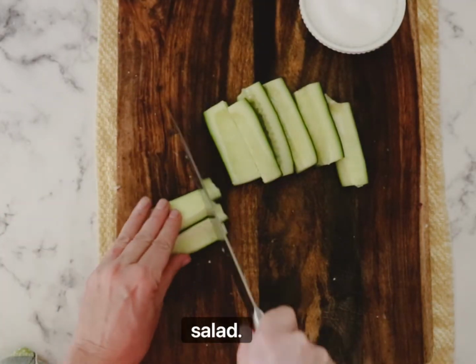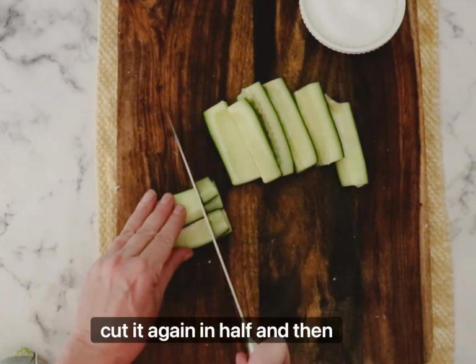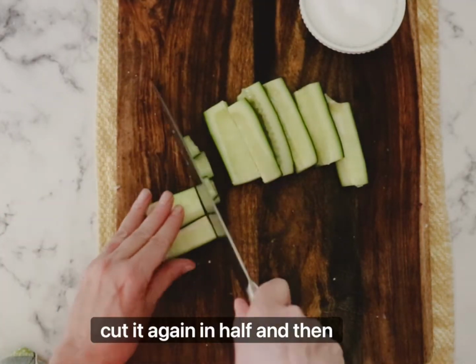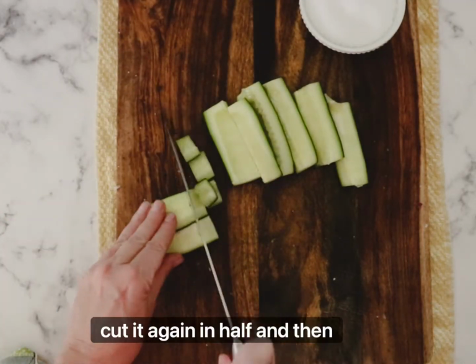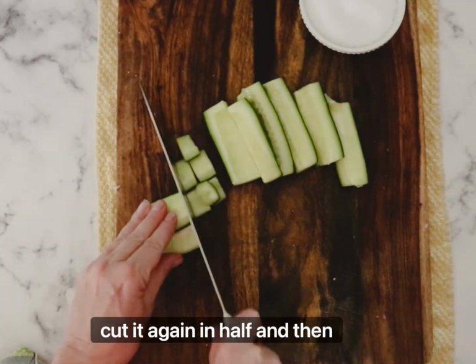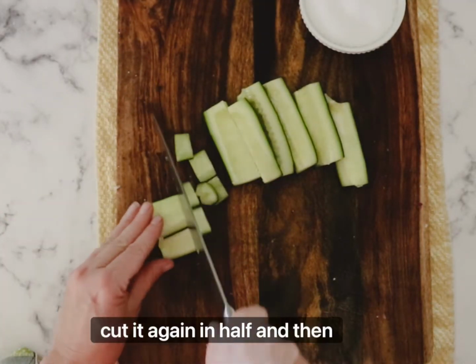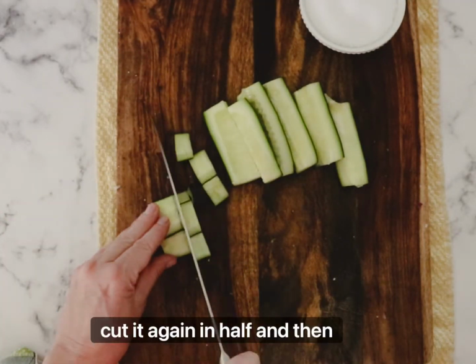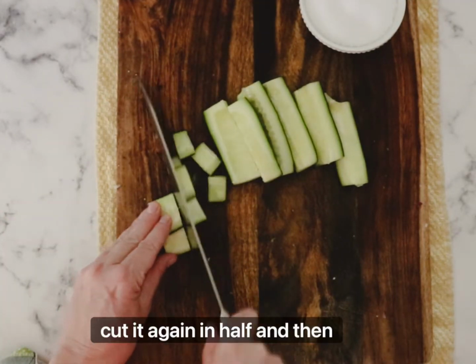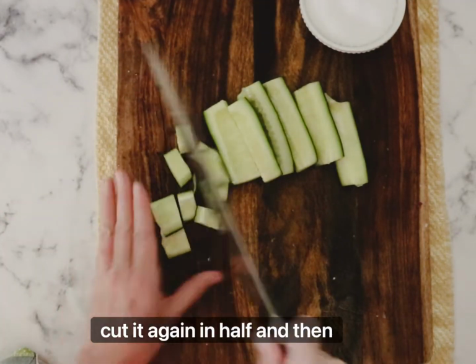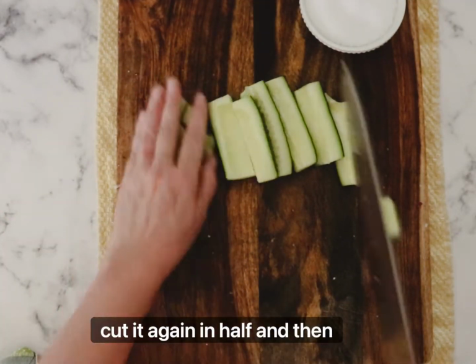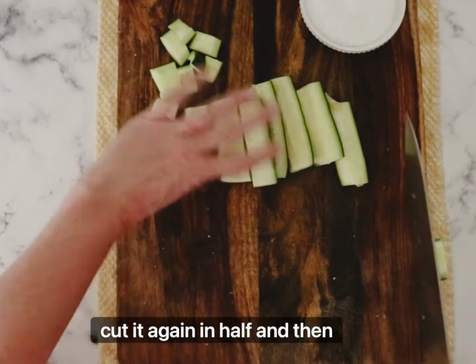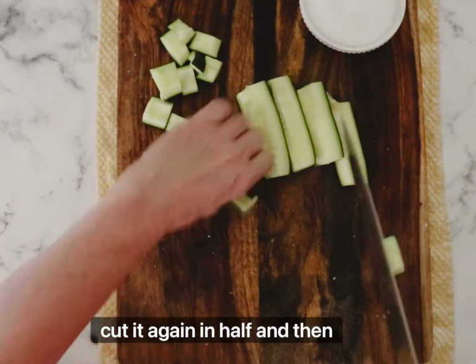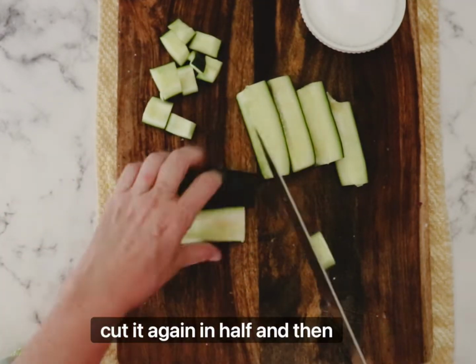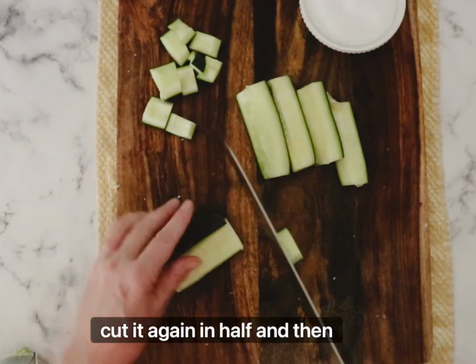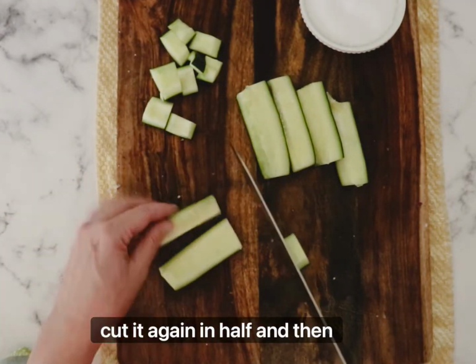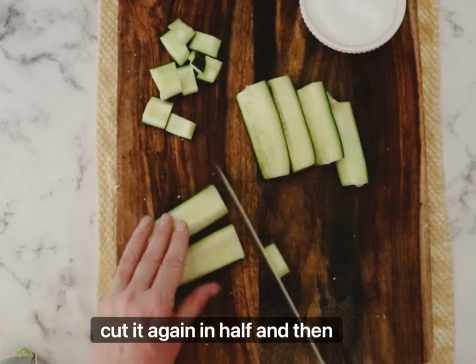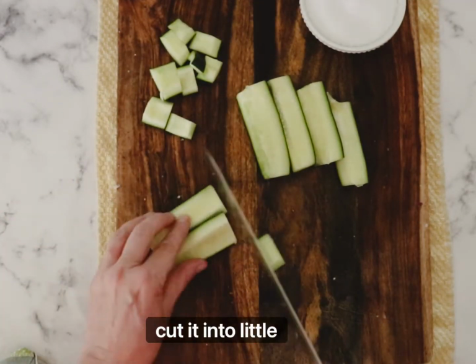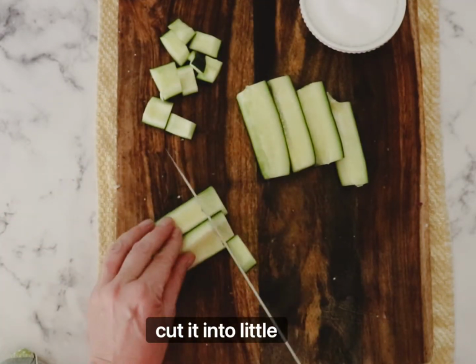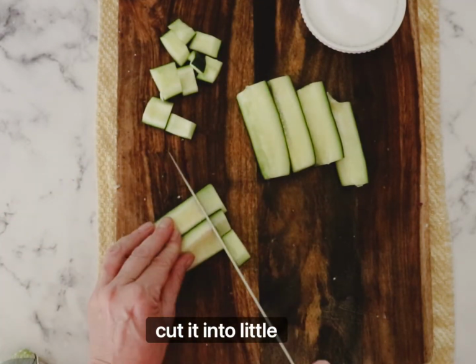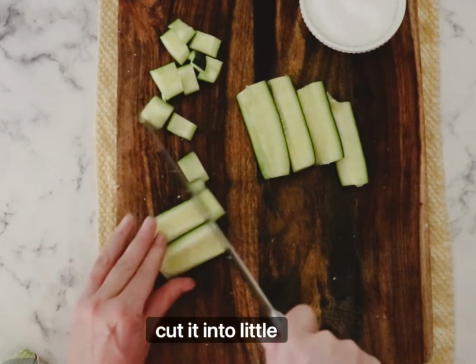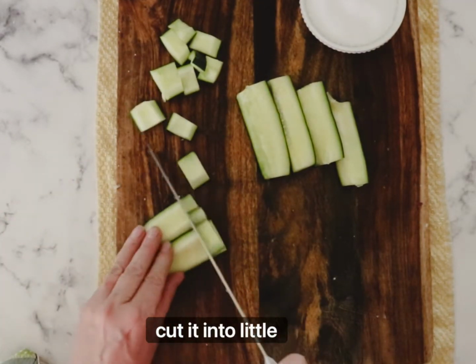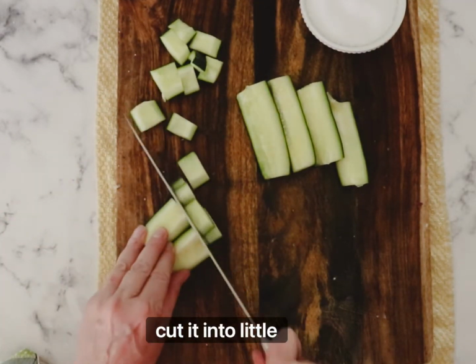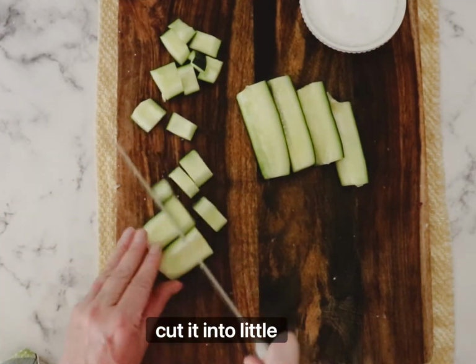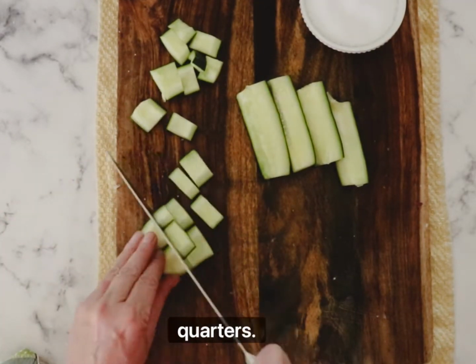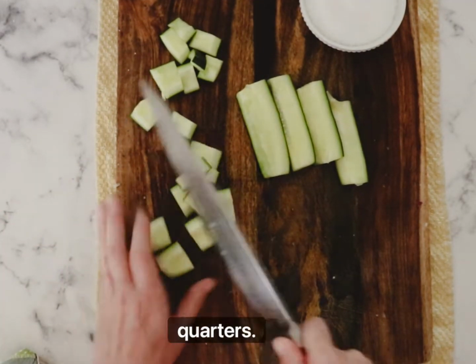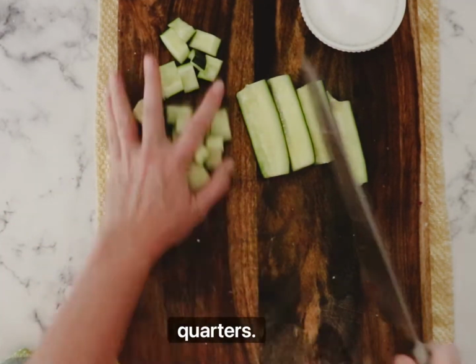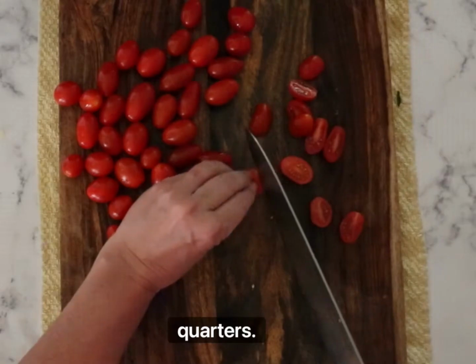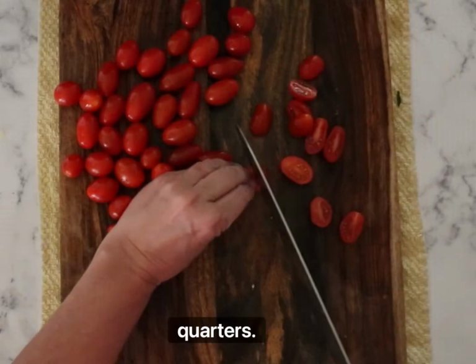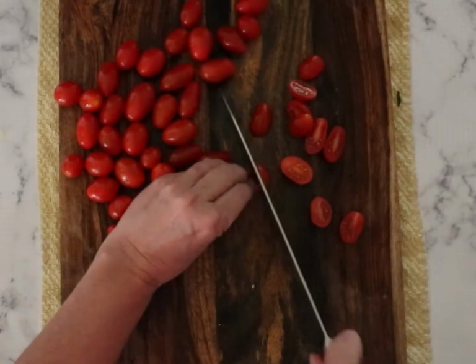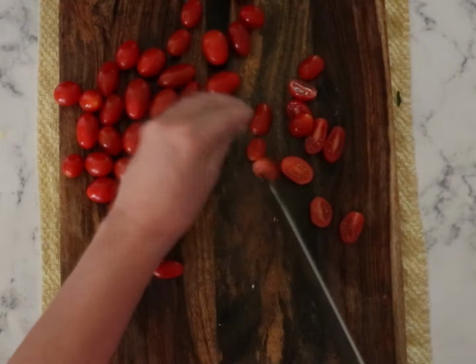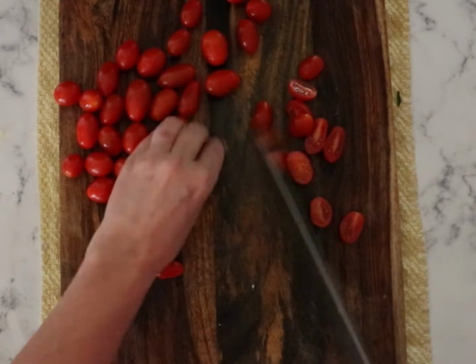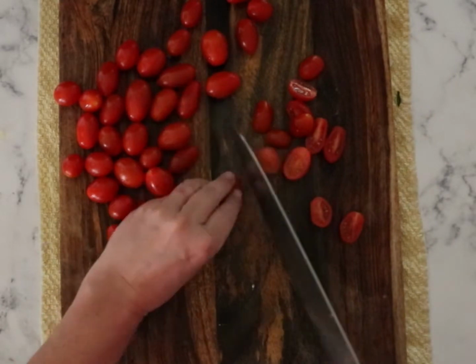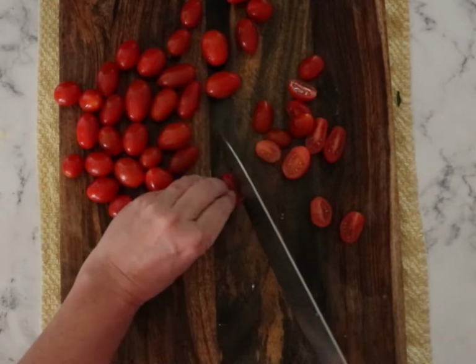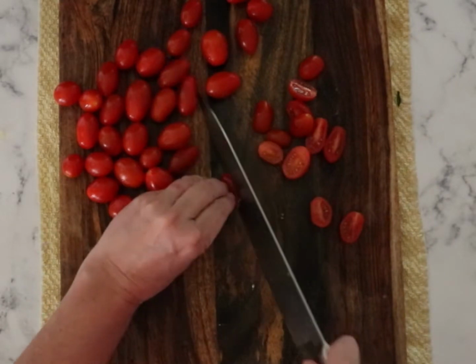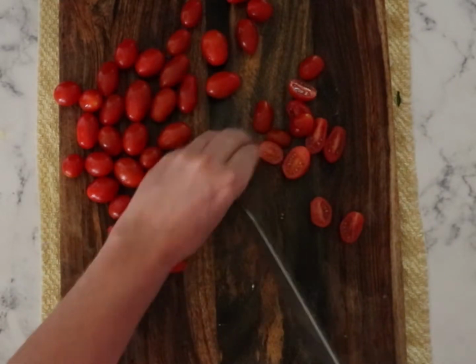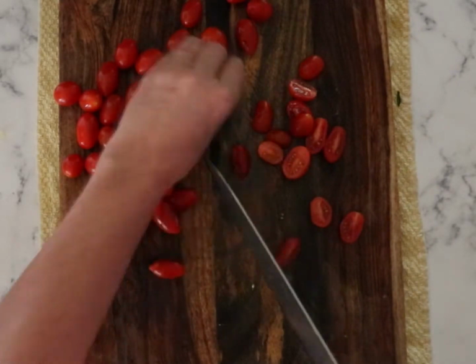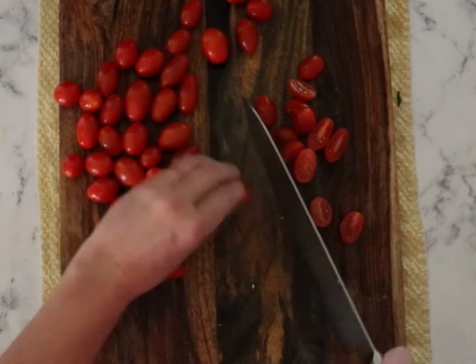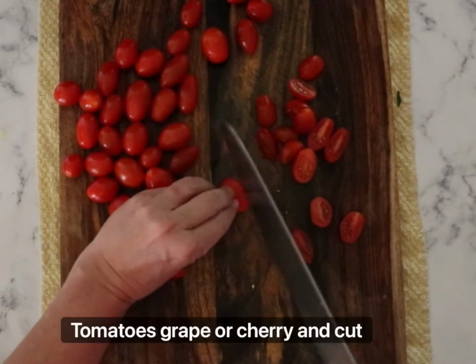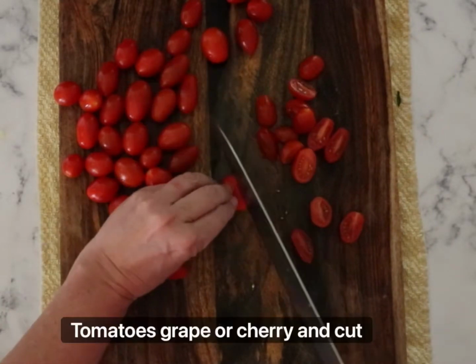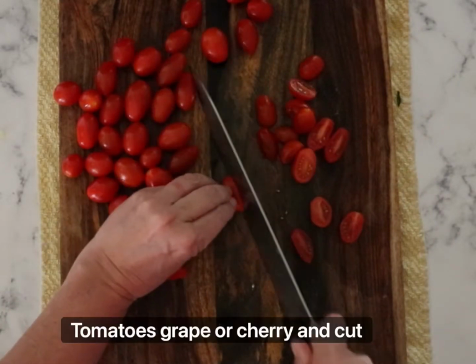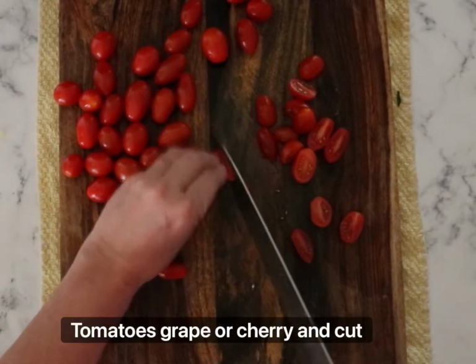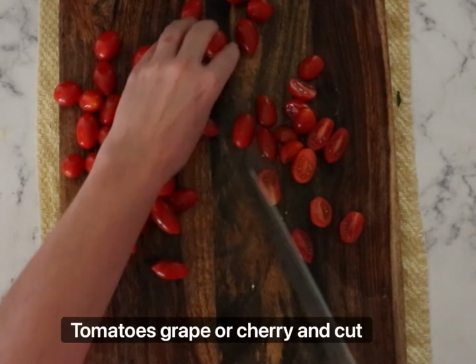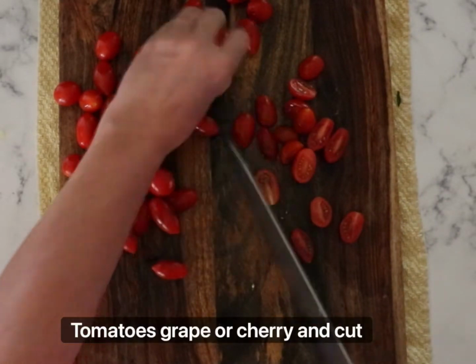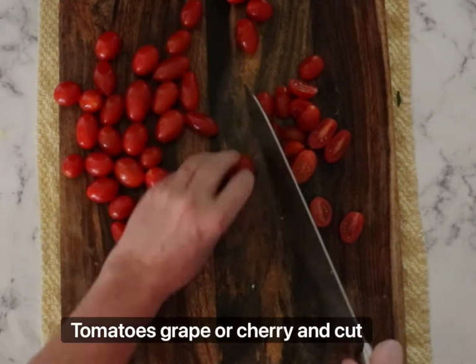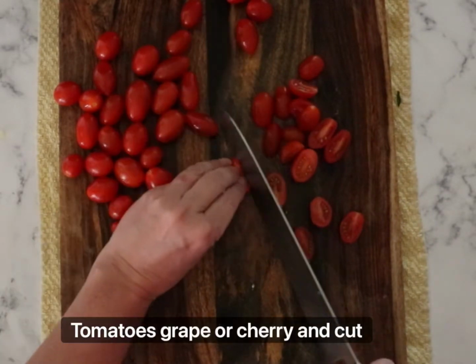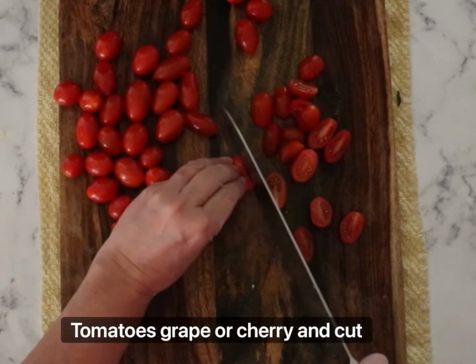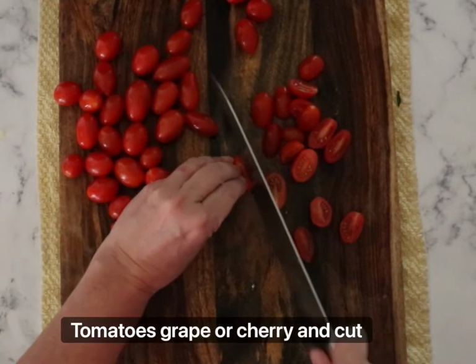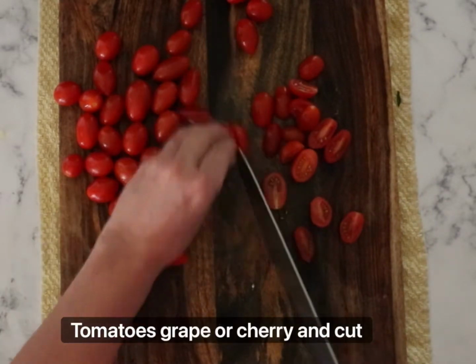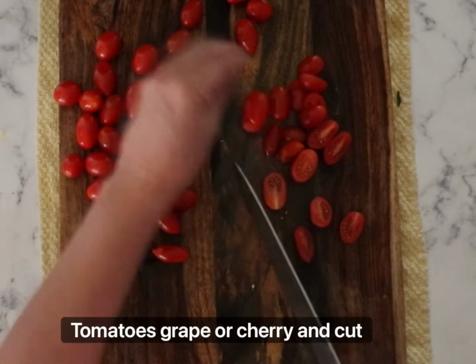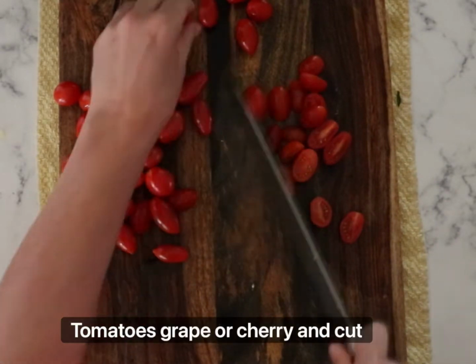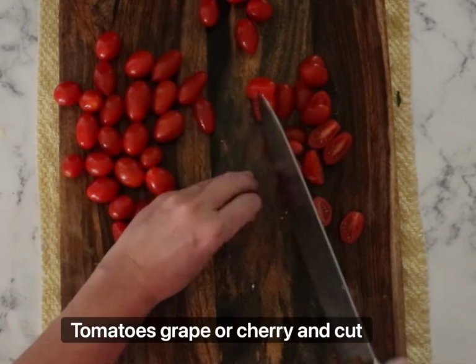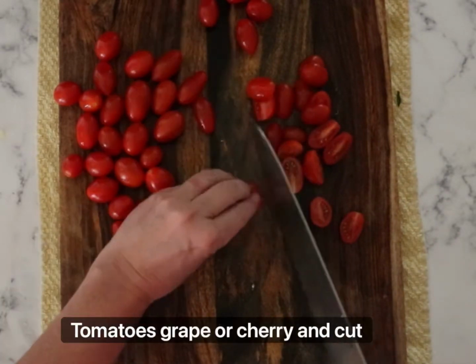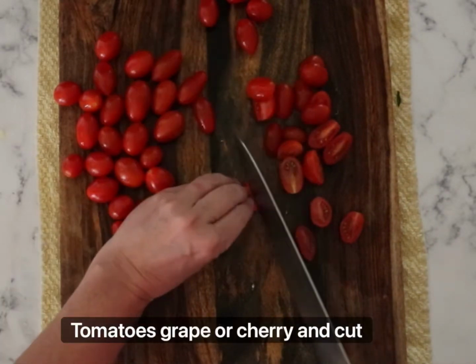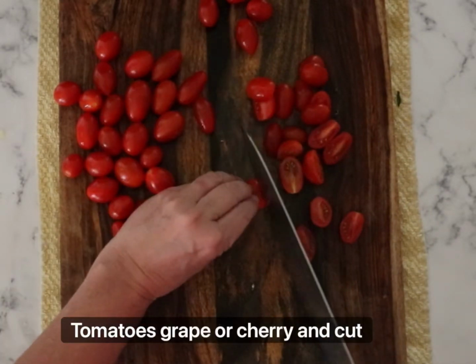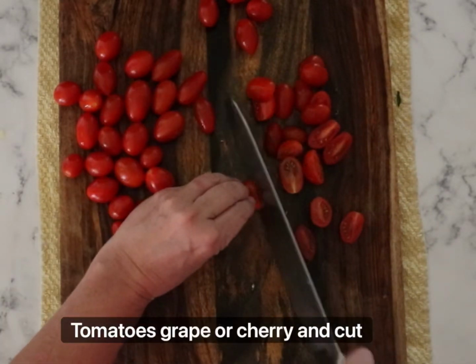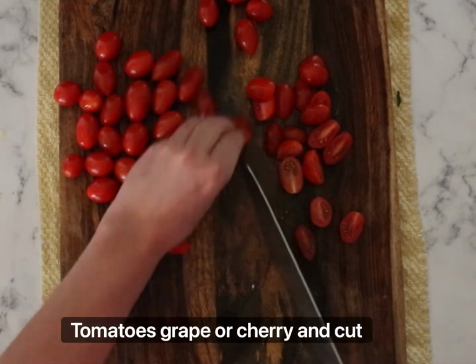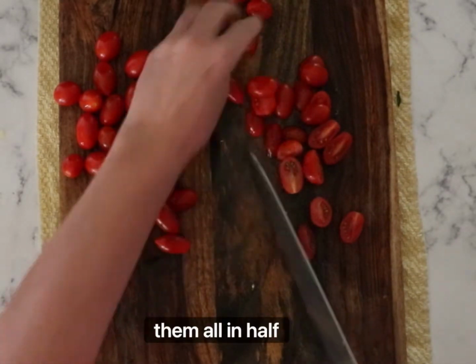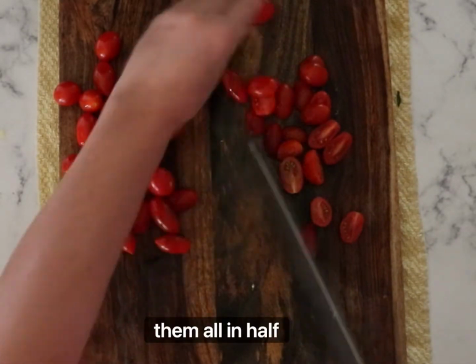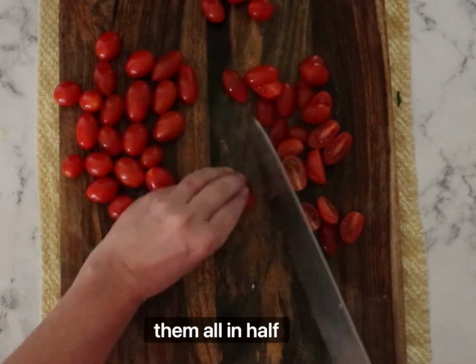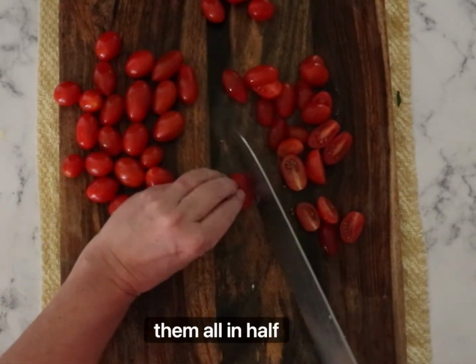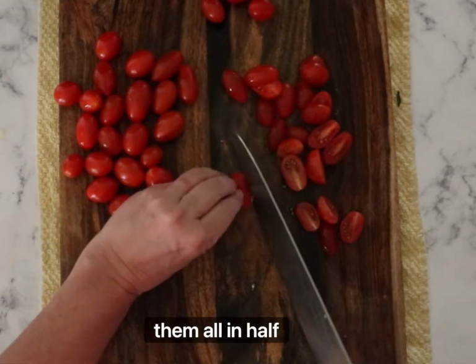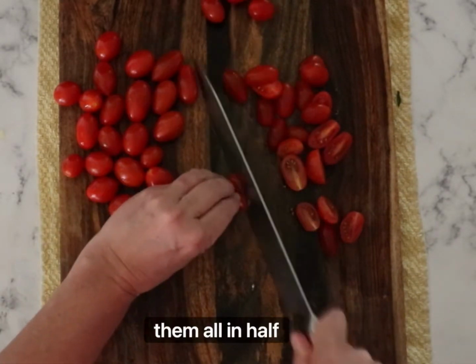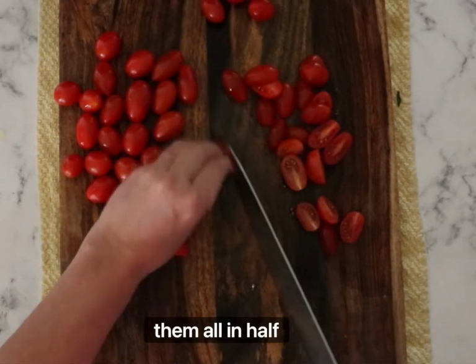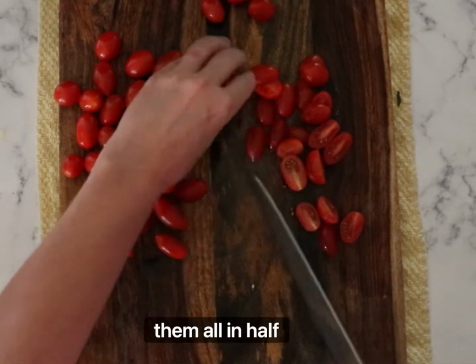Cut it again in half and then cut it into little quarters. Then we're going to take our tomatoes — grape or cherry — and cut them all in half.